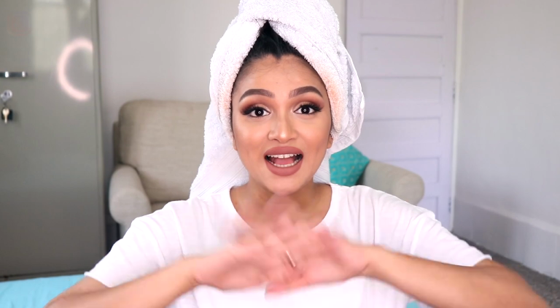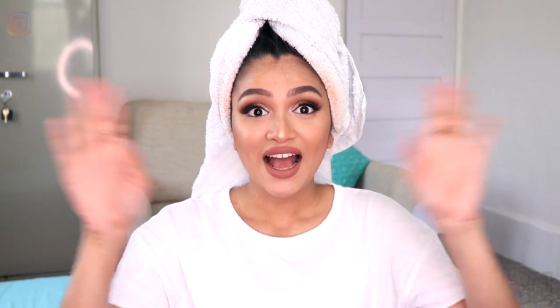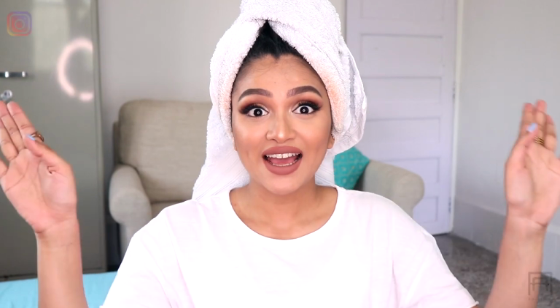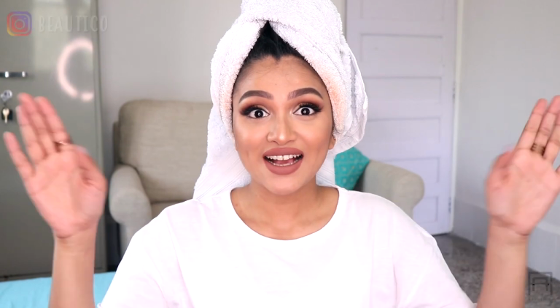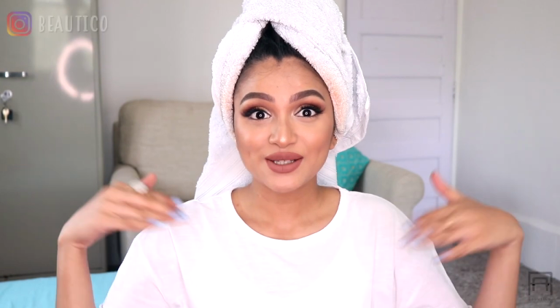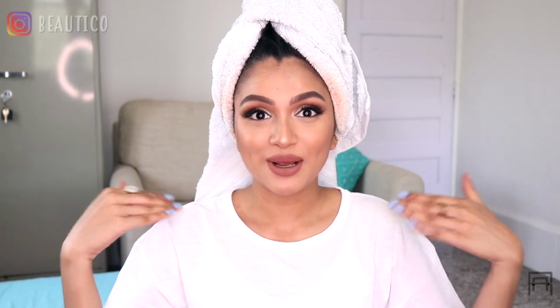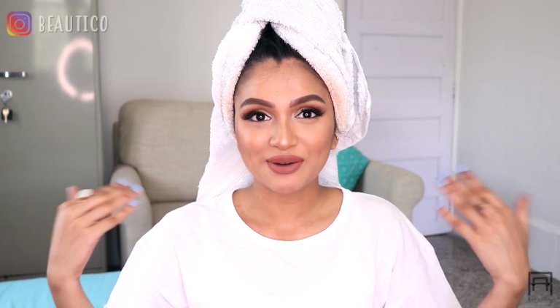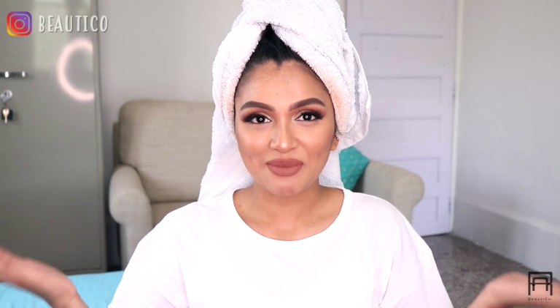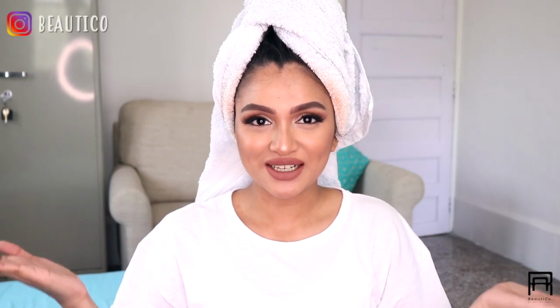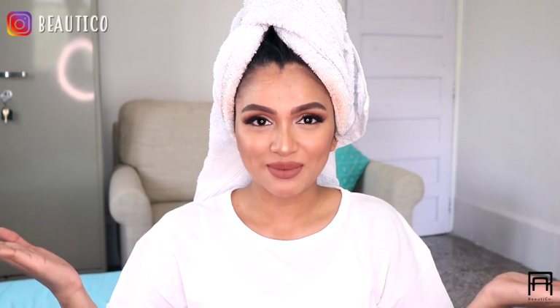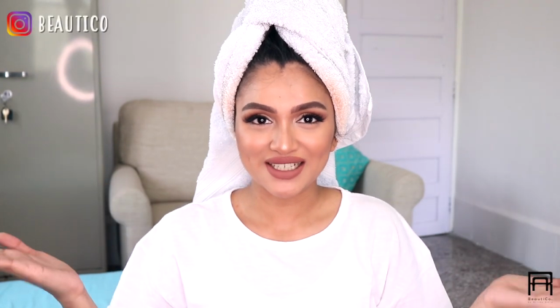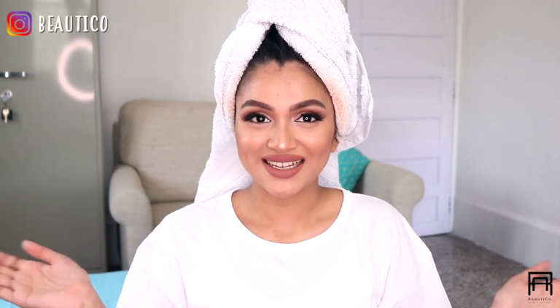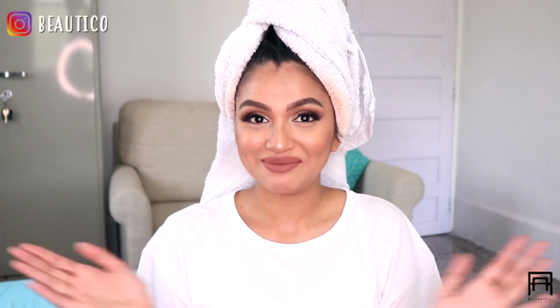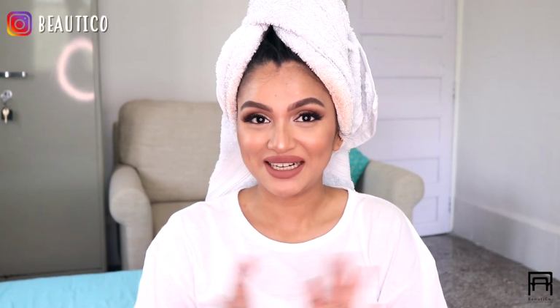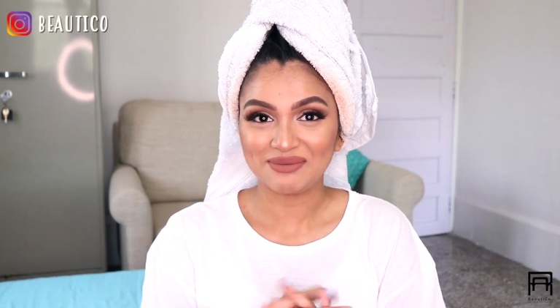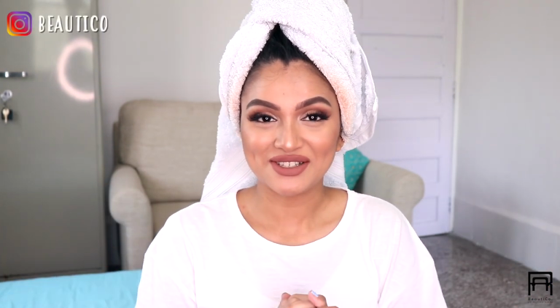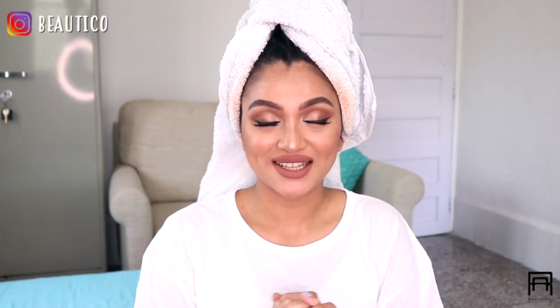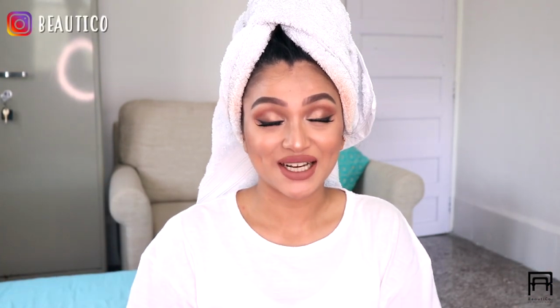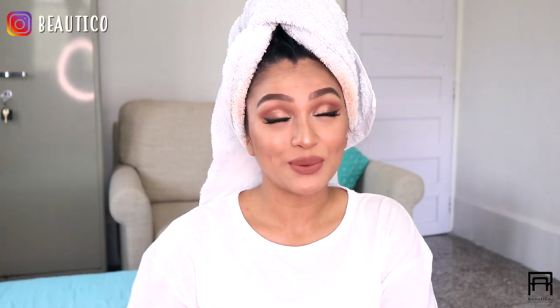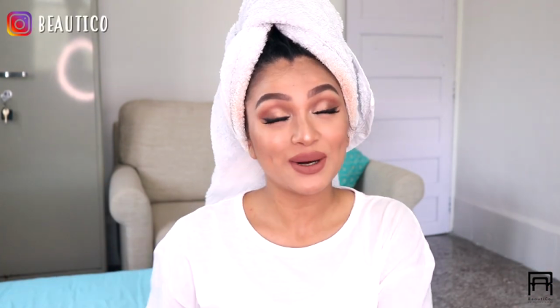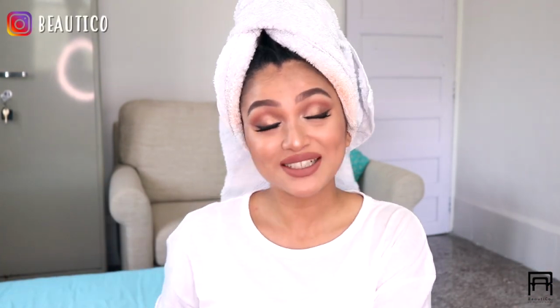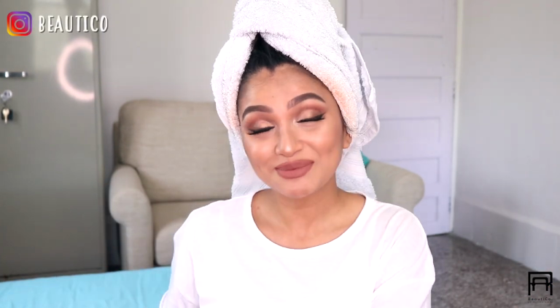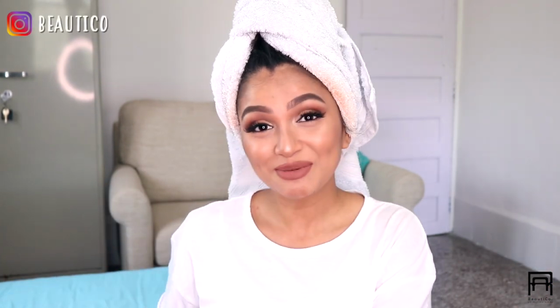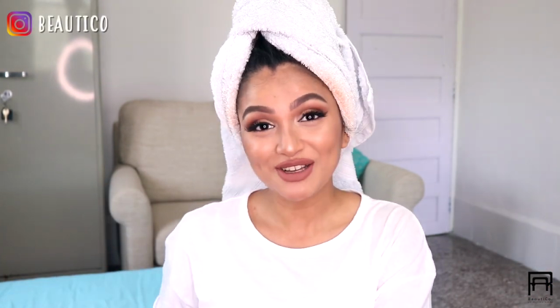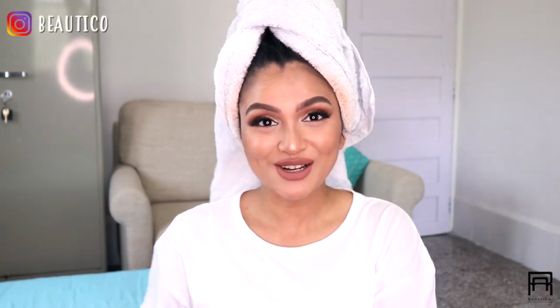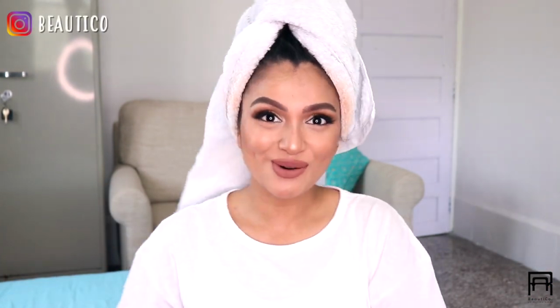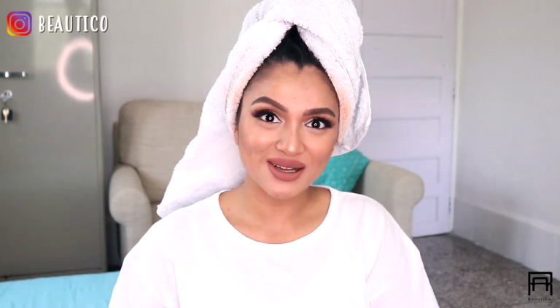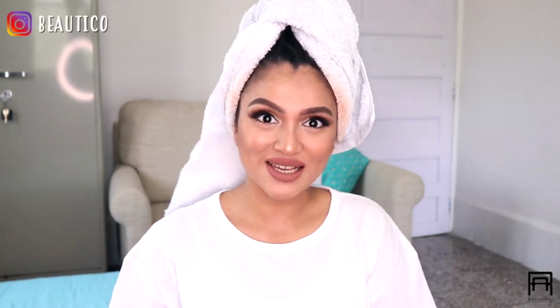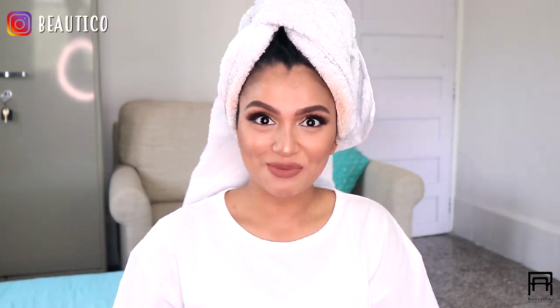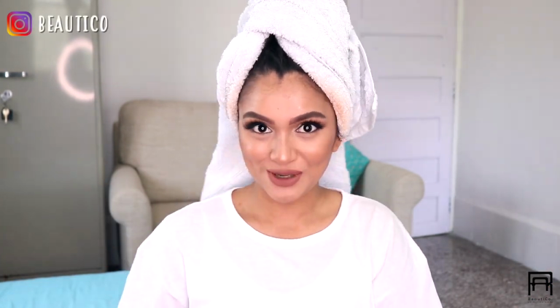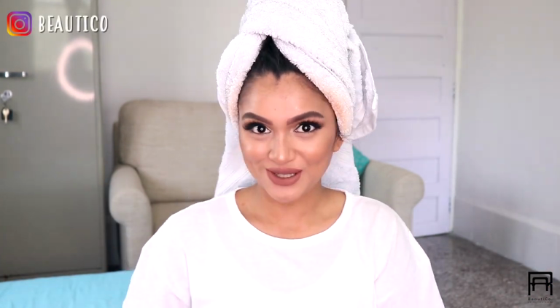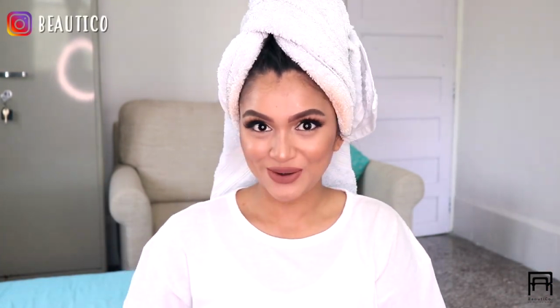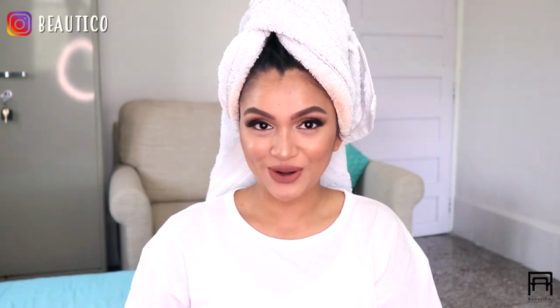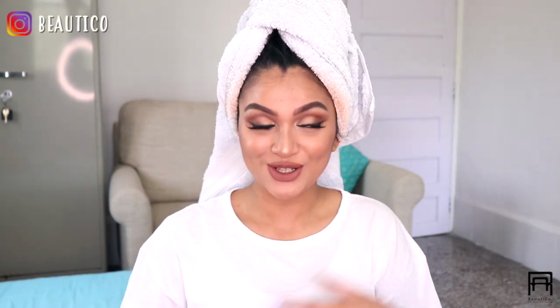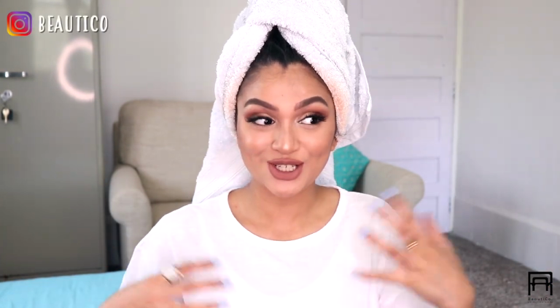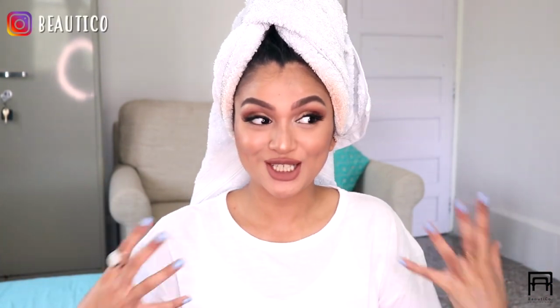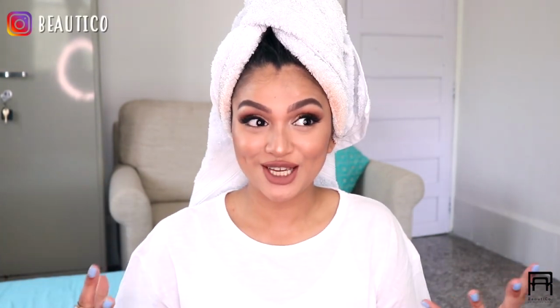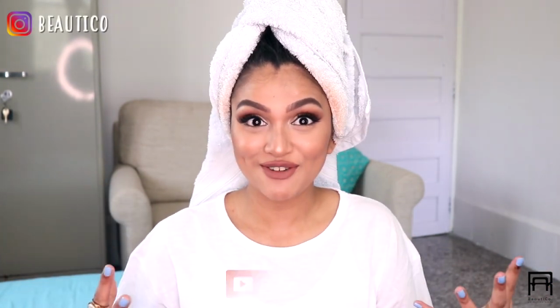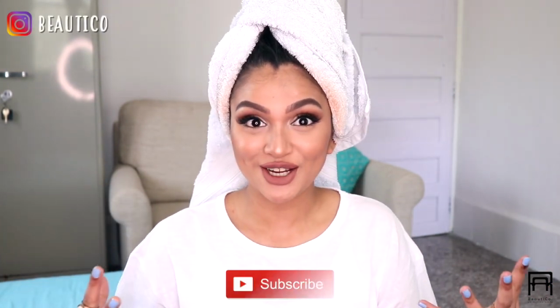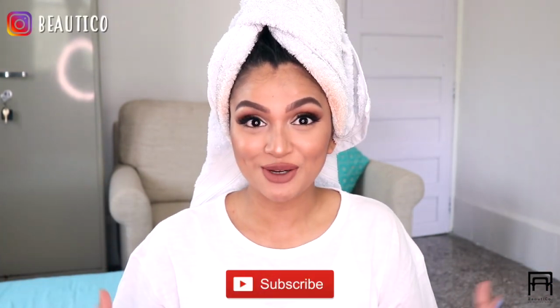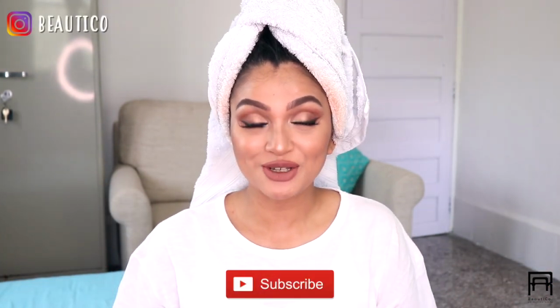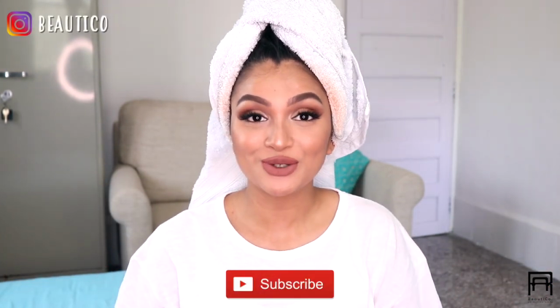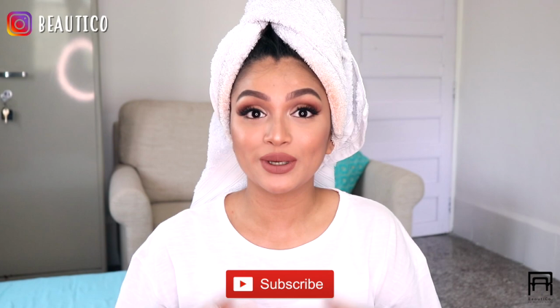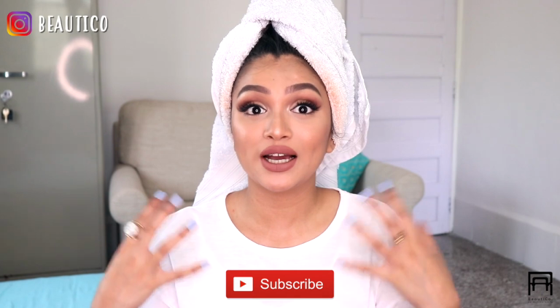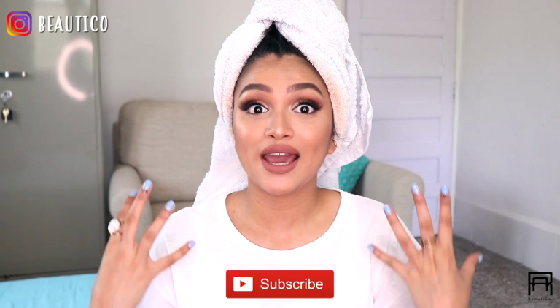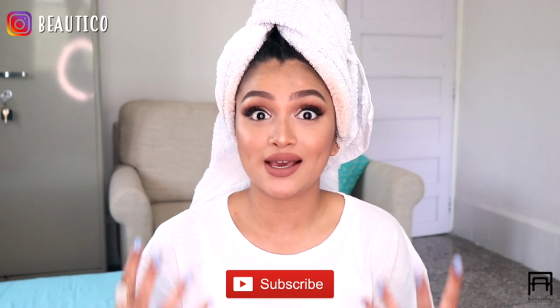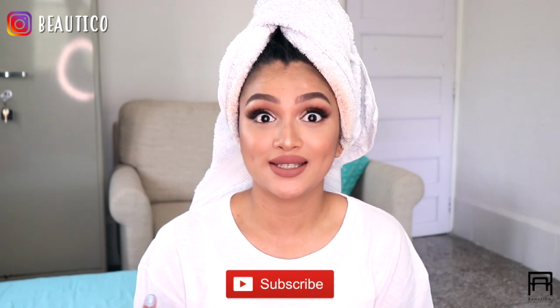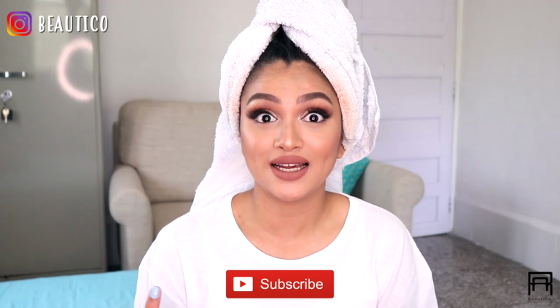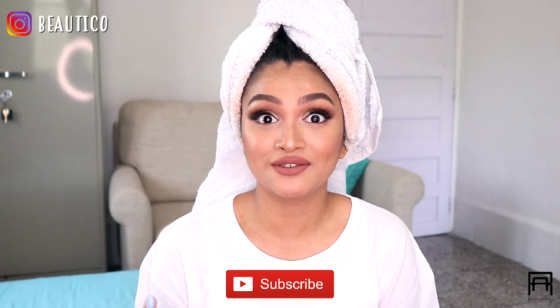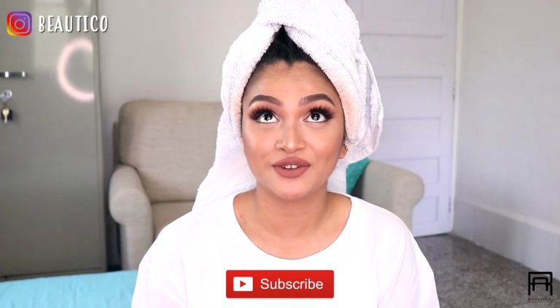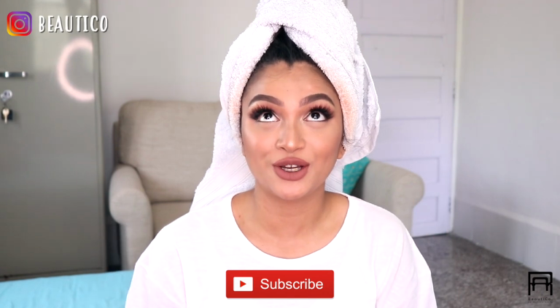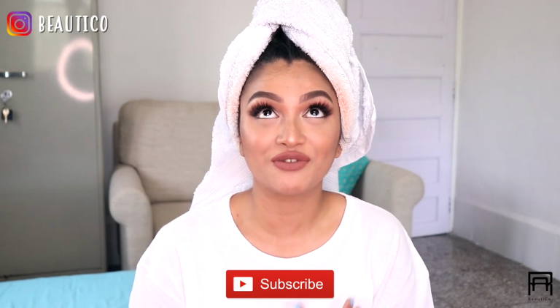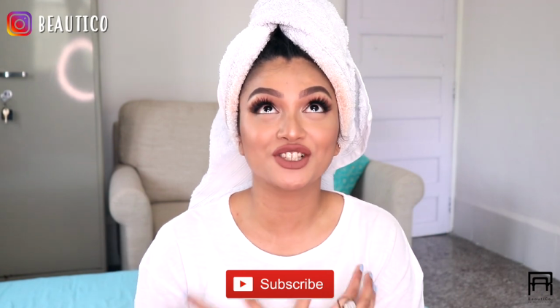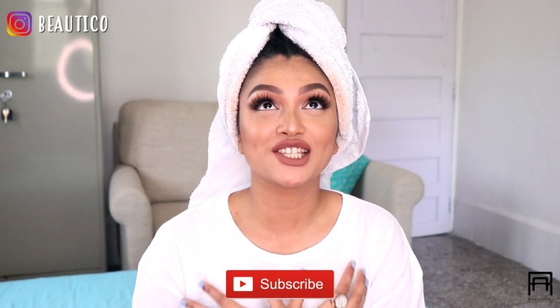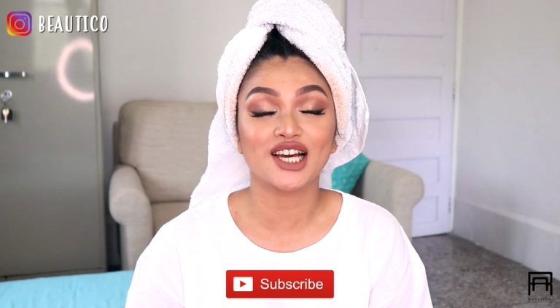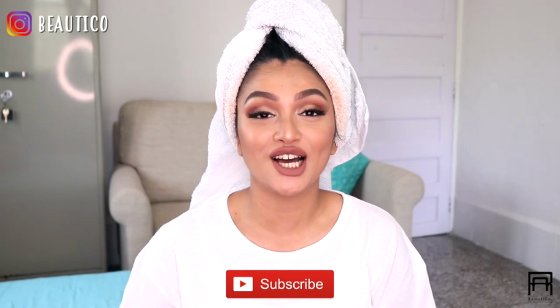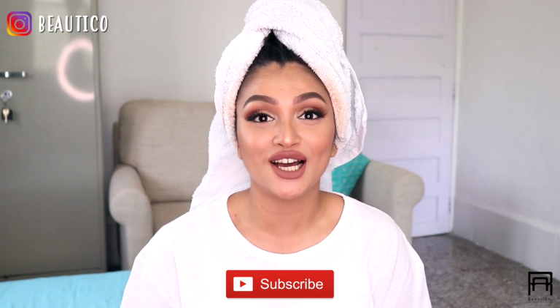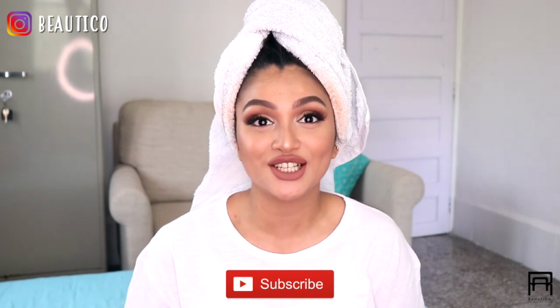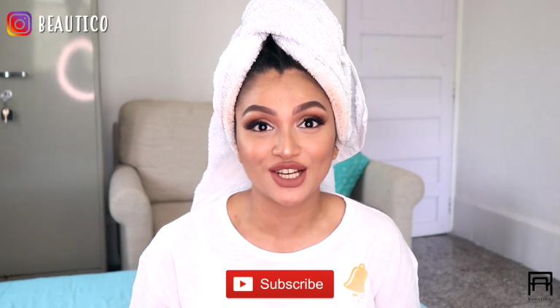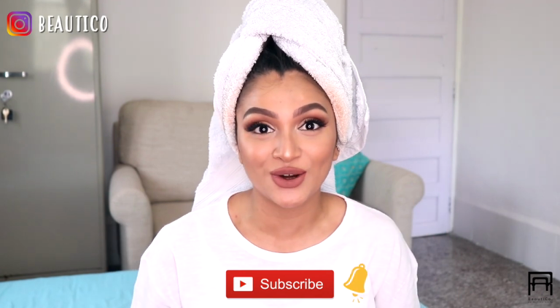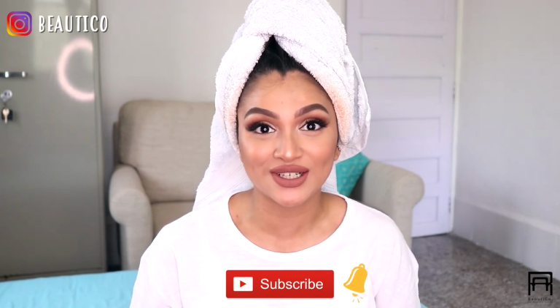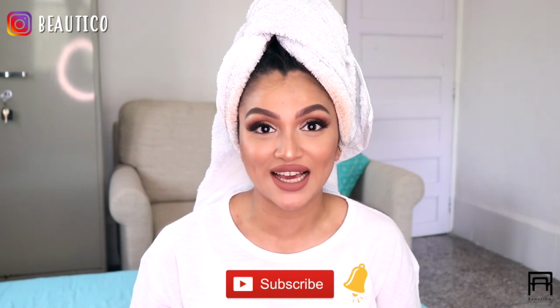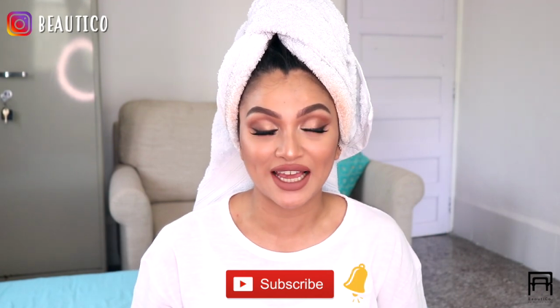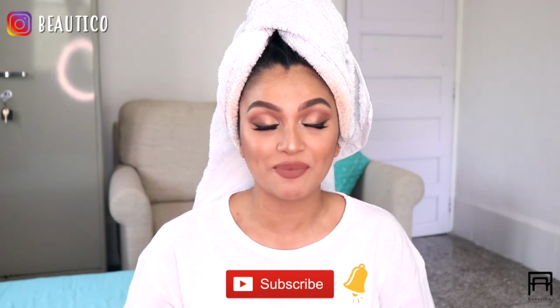Hi guys, welcome back to my channel. My name is Ritika. Welcome to Buriko. So today we are going to be doing a hairstyling video after such a long time.